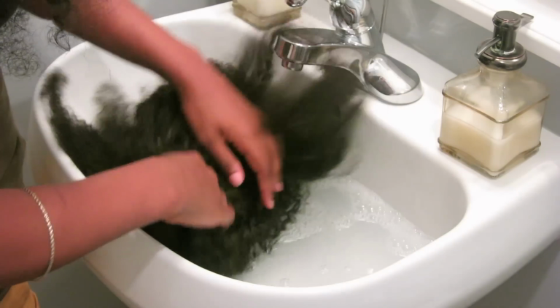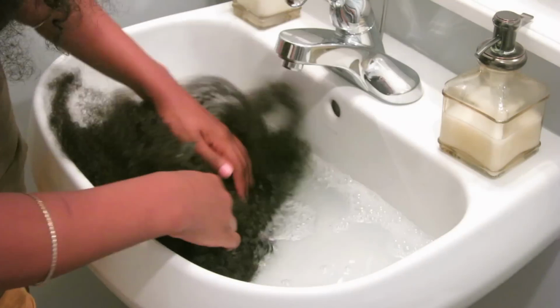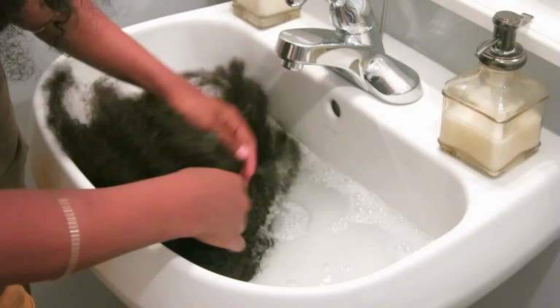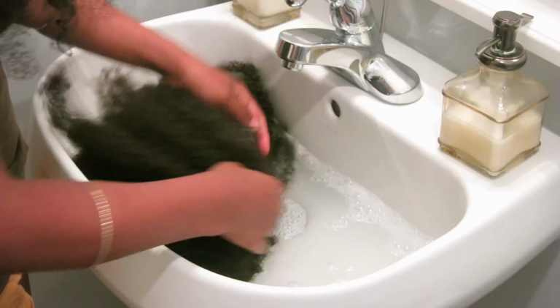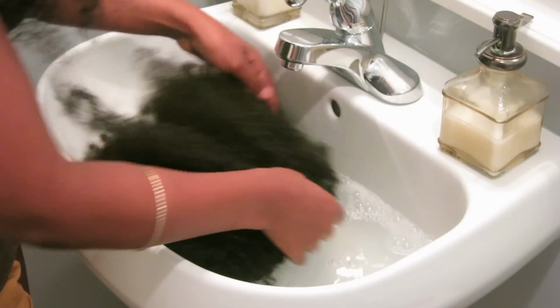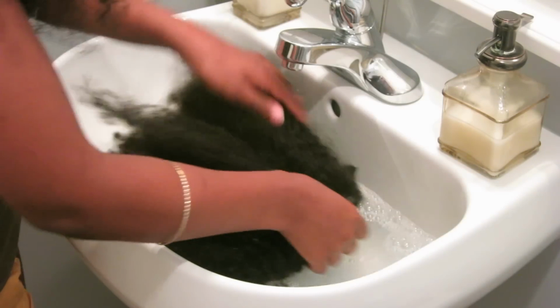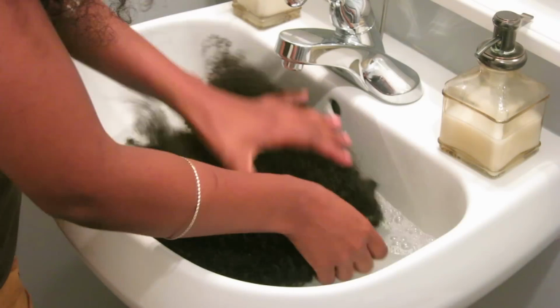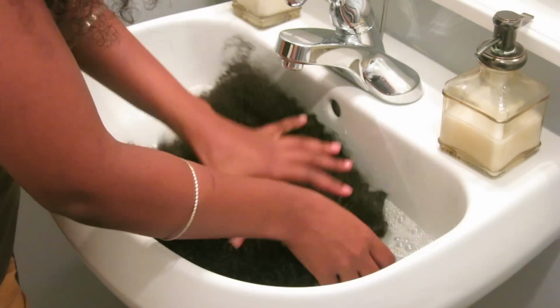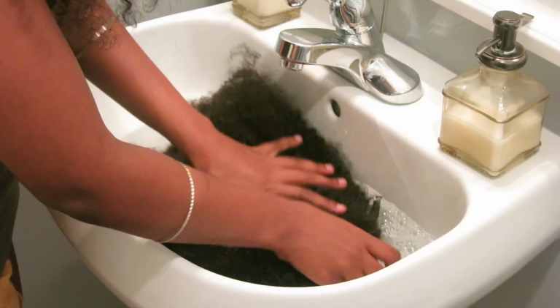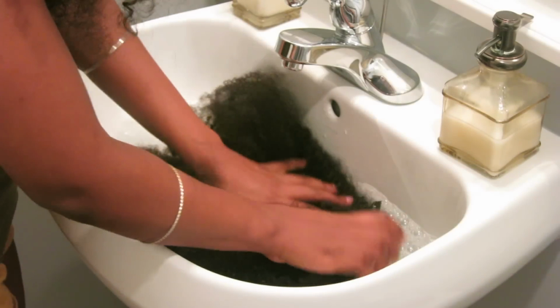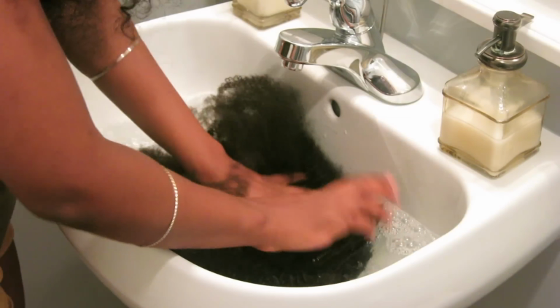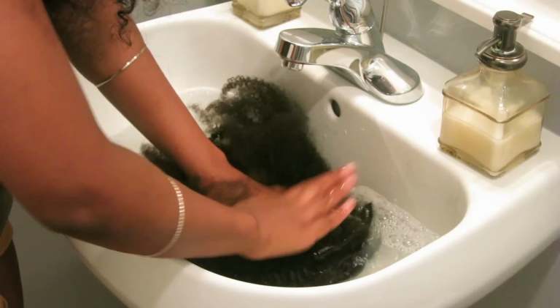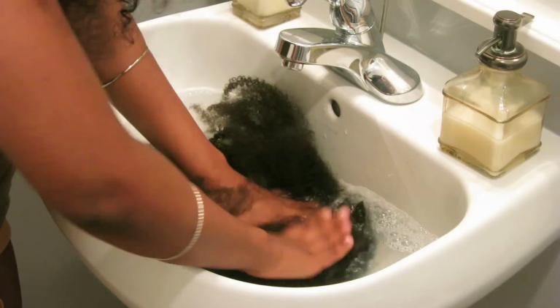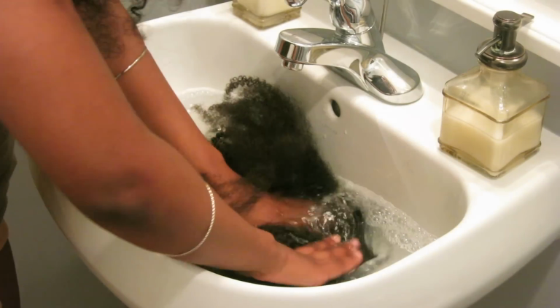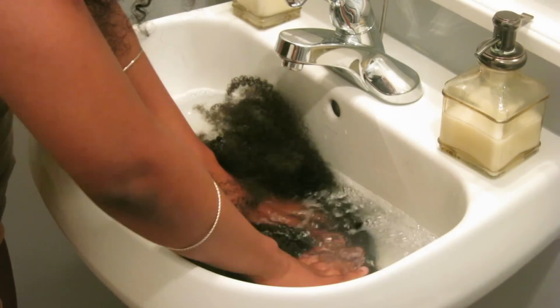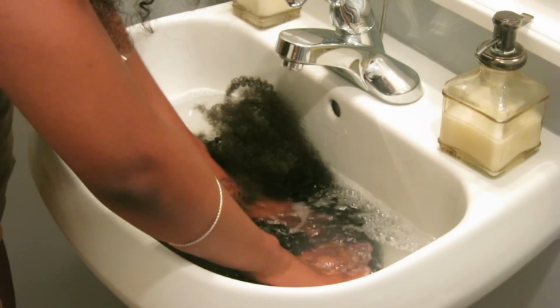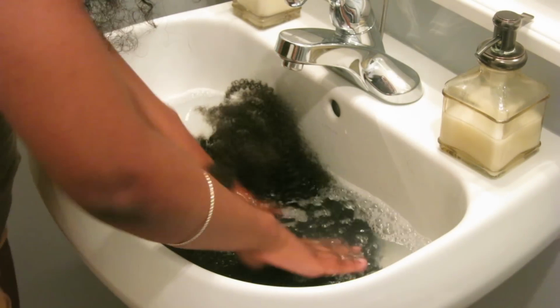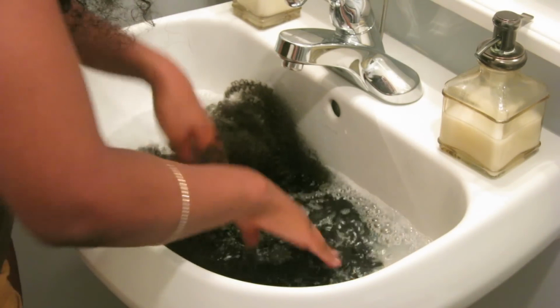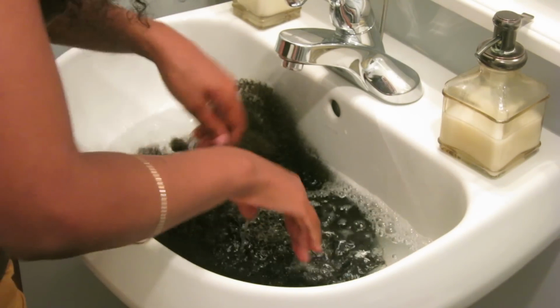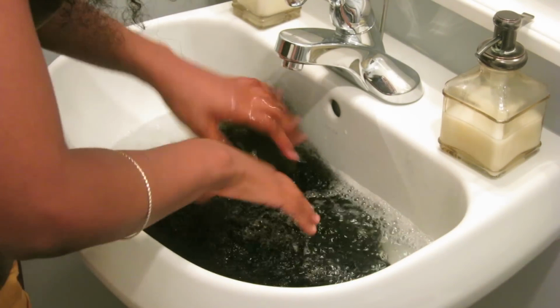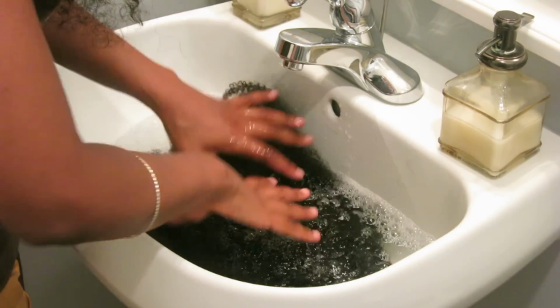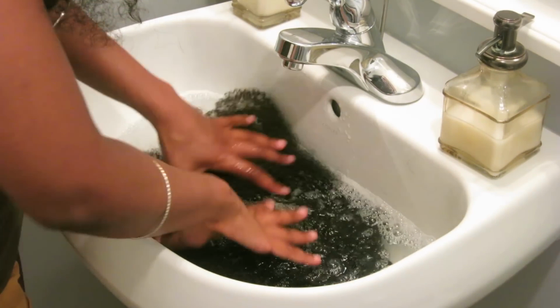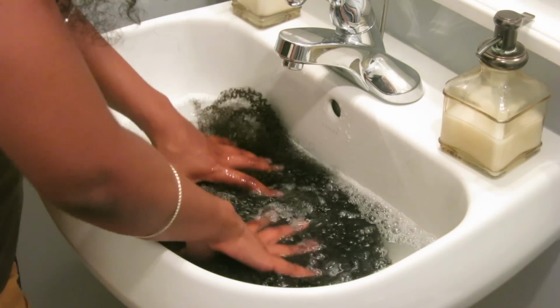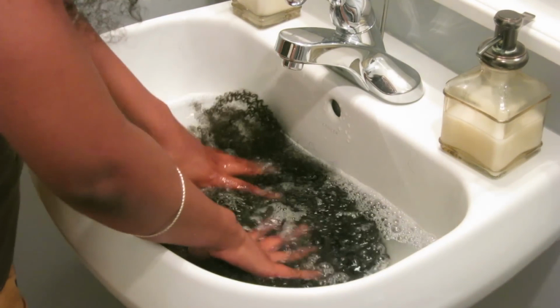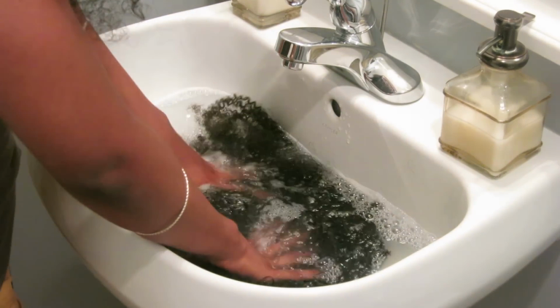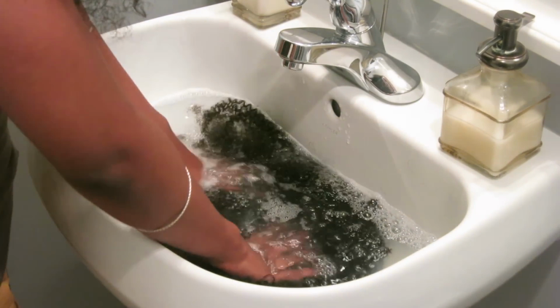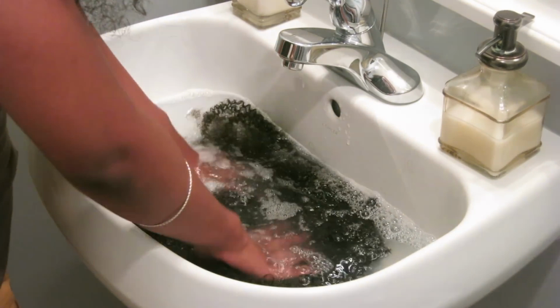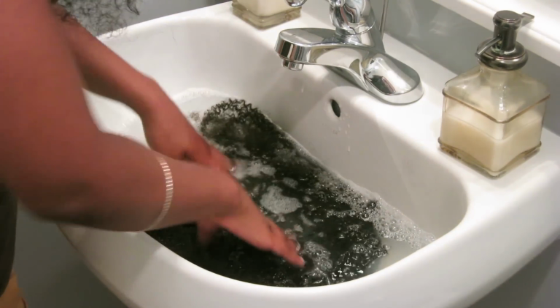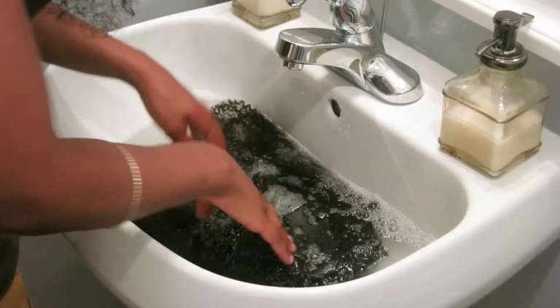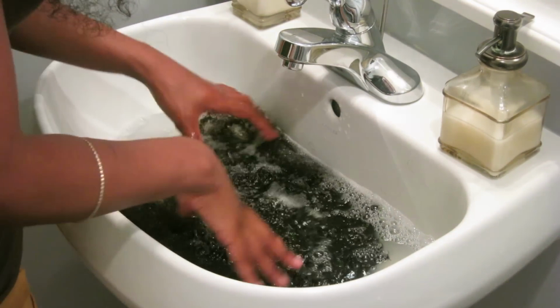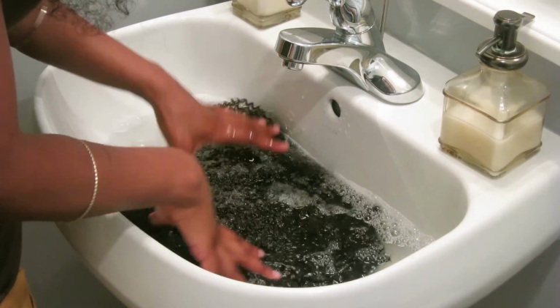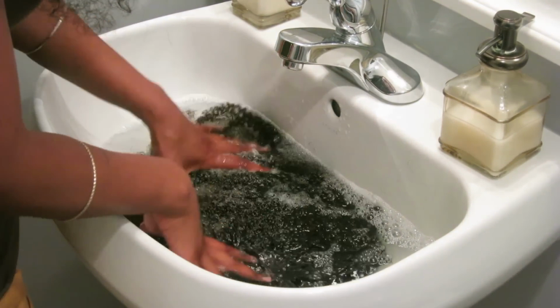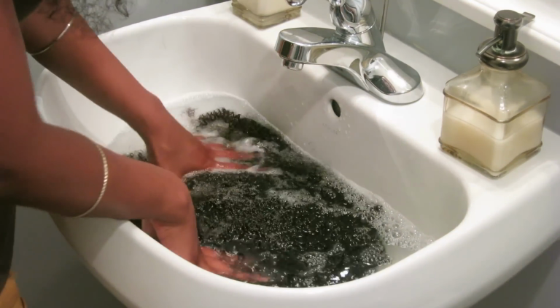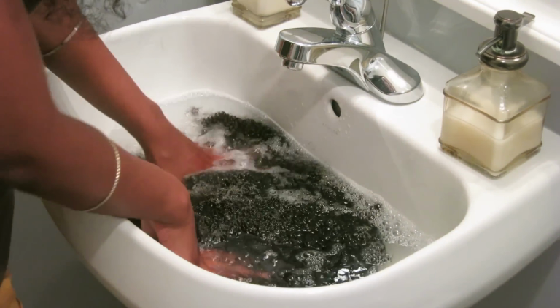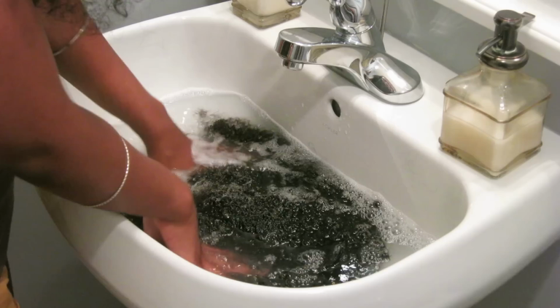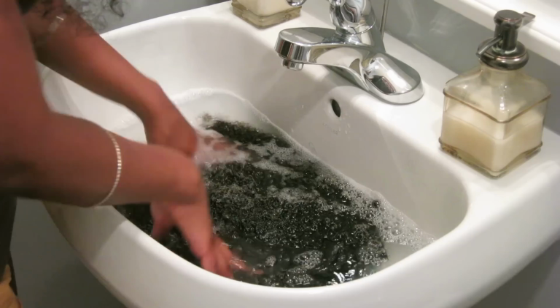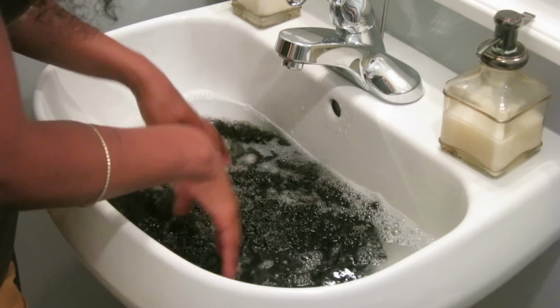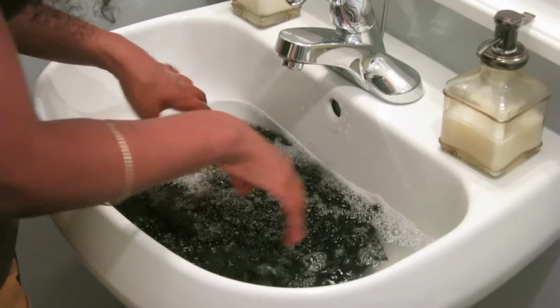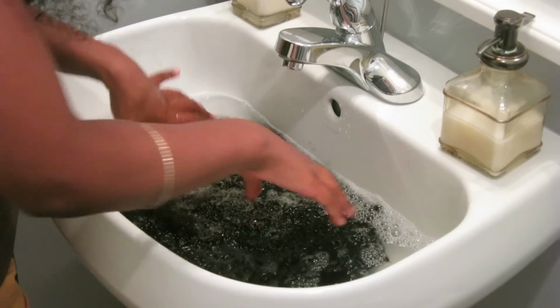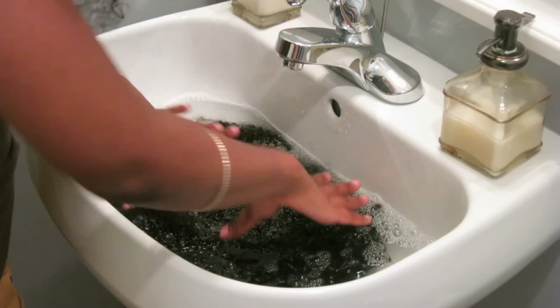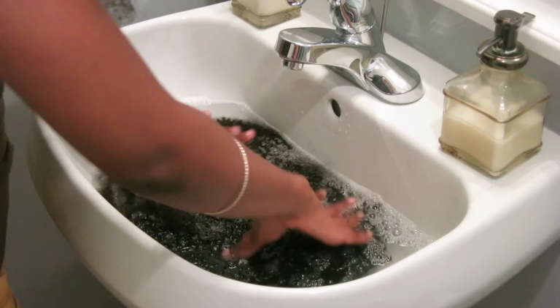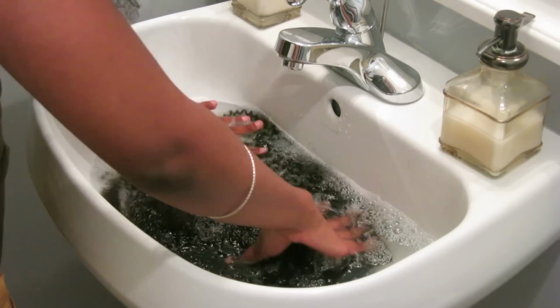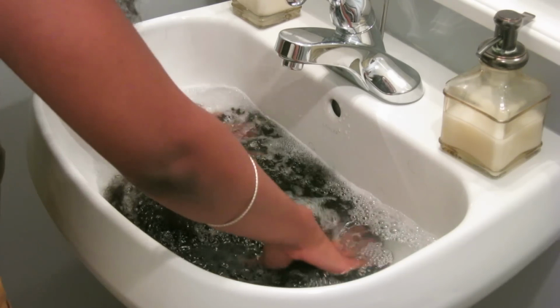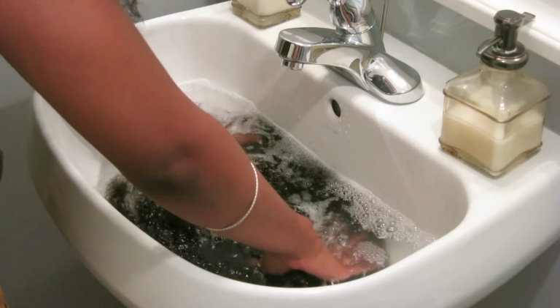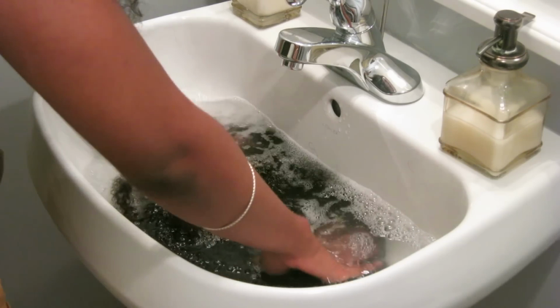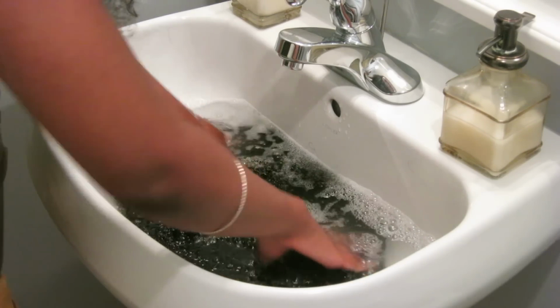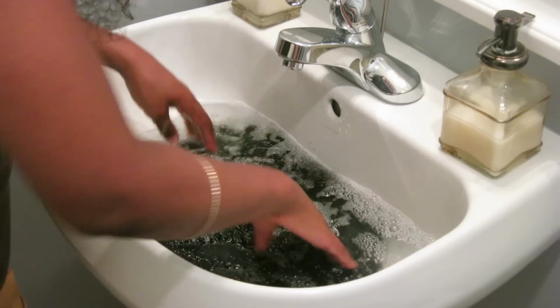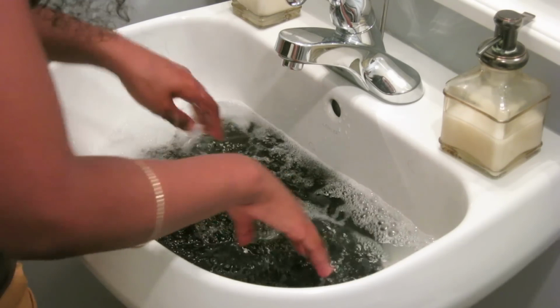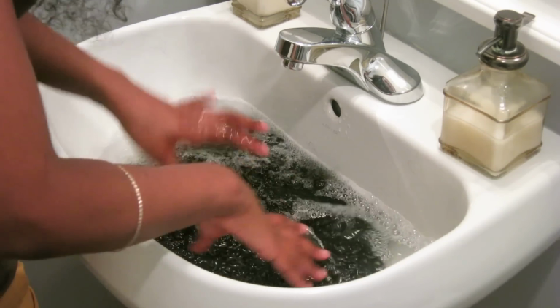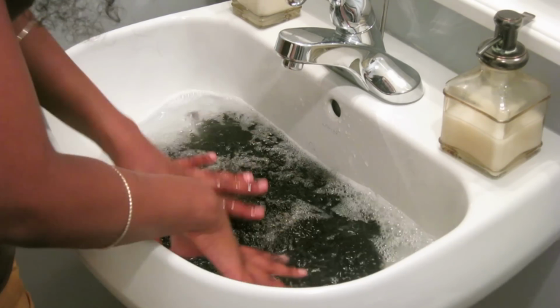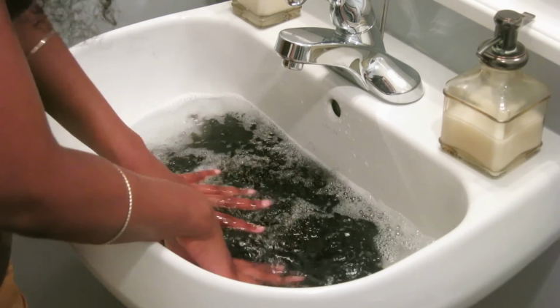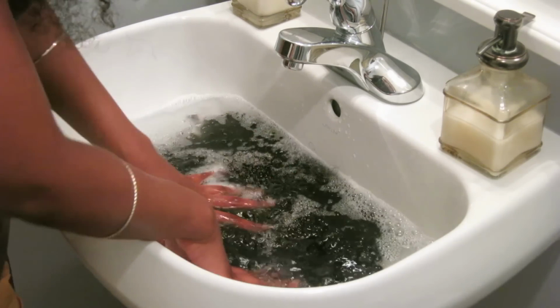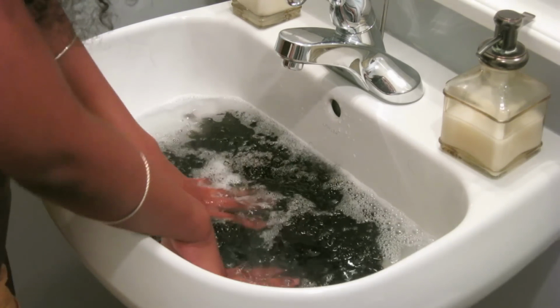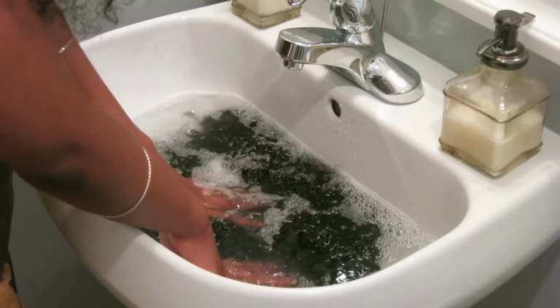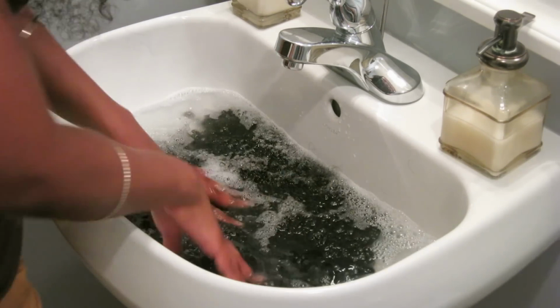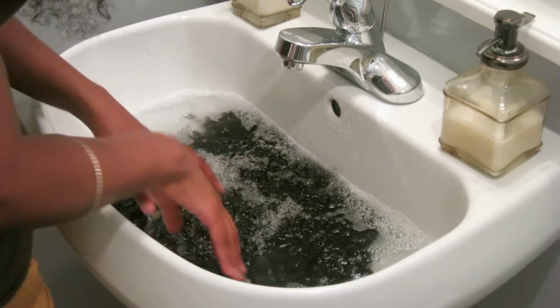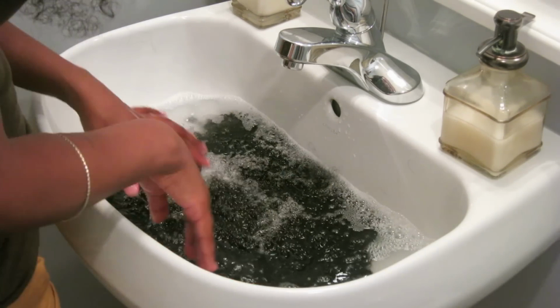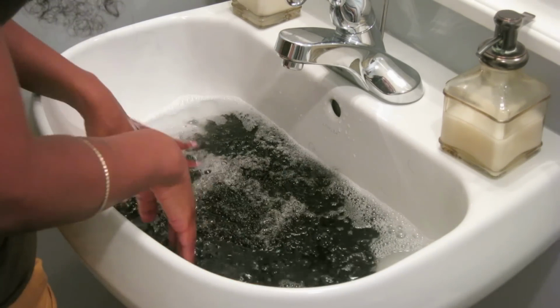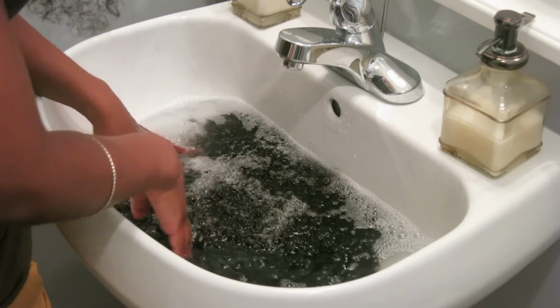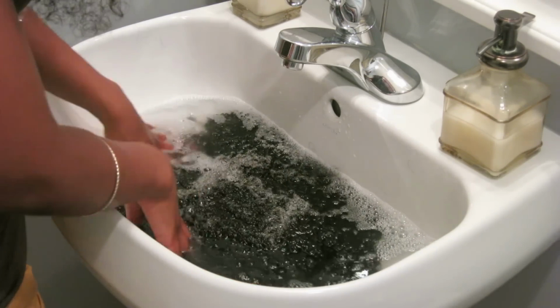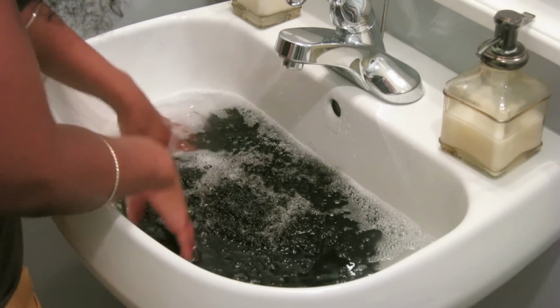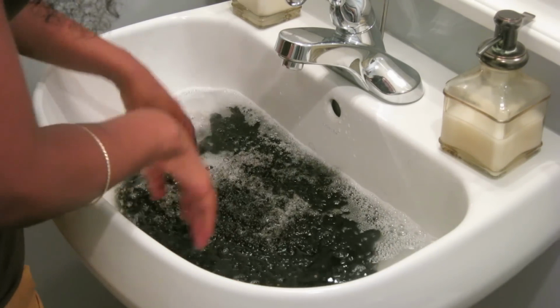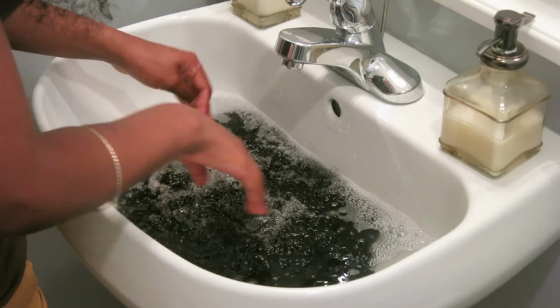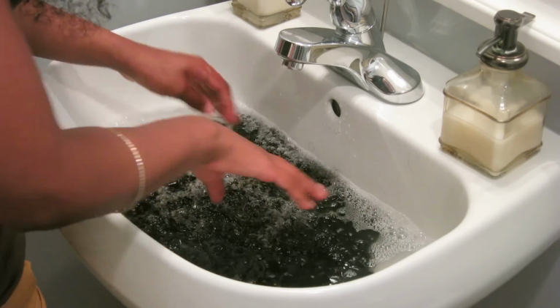And let me tell you, it has been worn, so we're going to try to detangle it and define it a bit today.